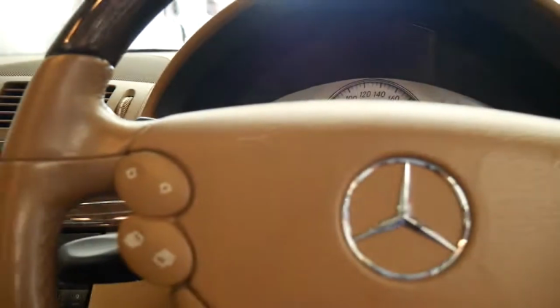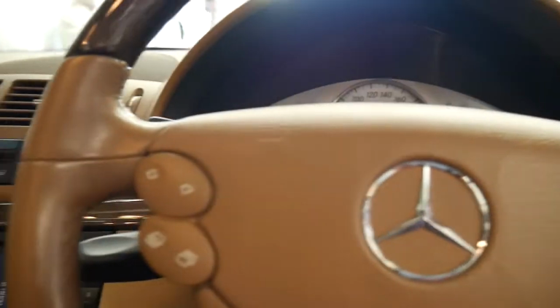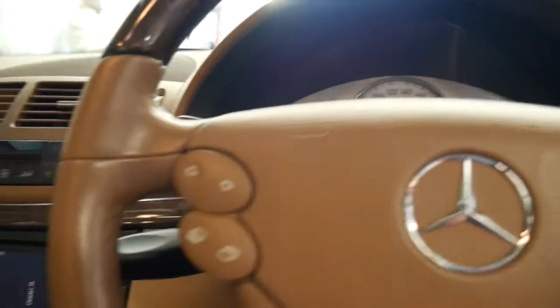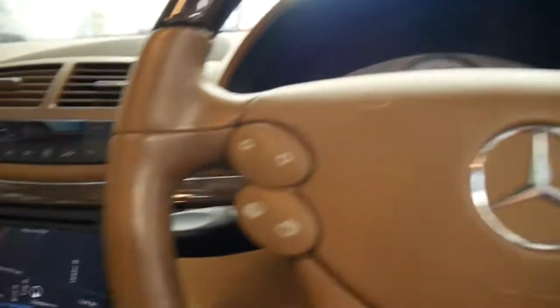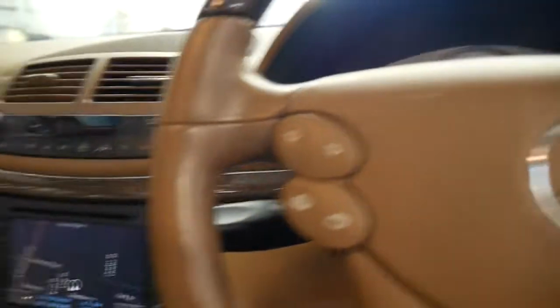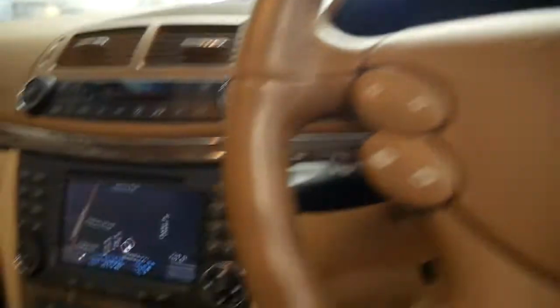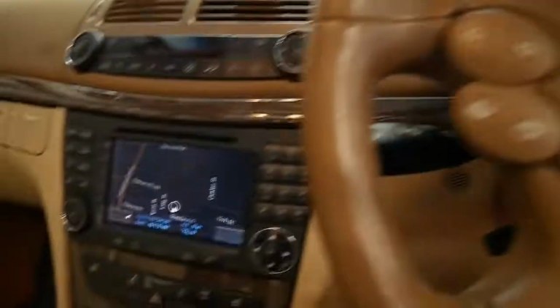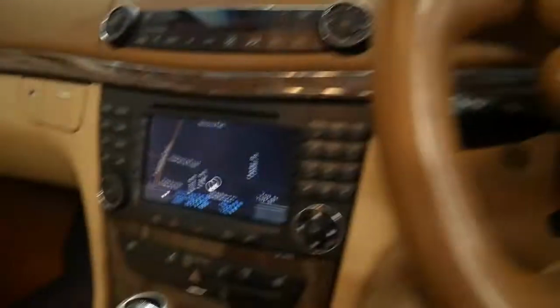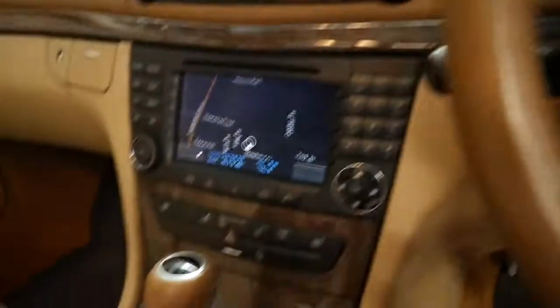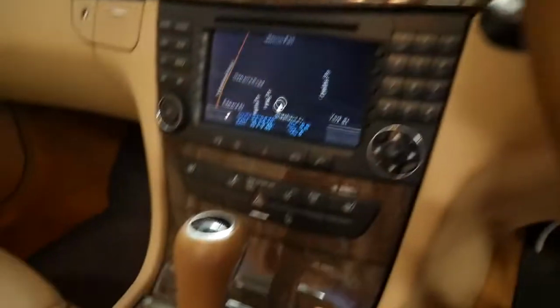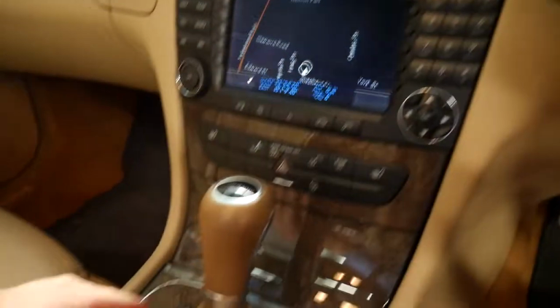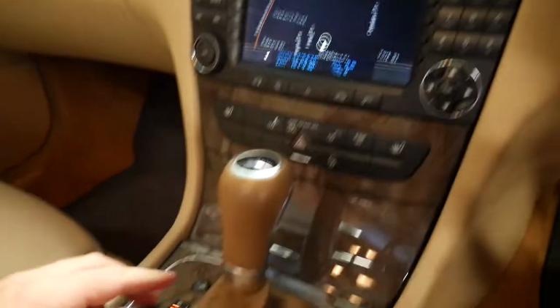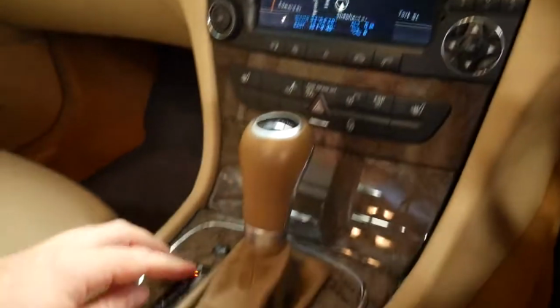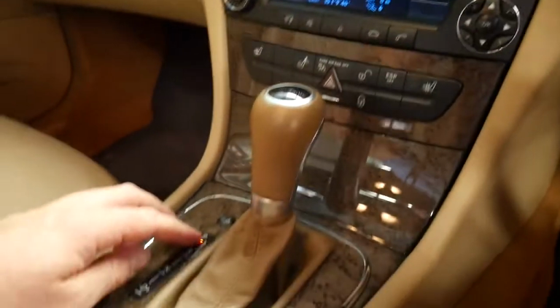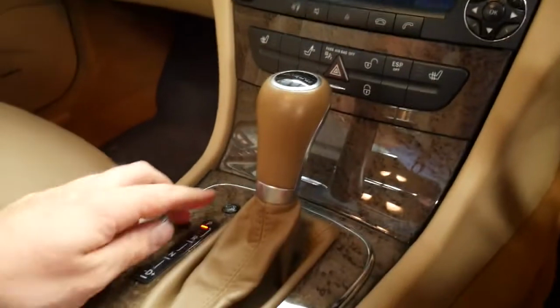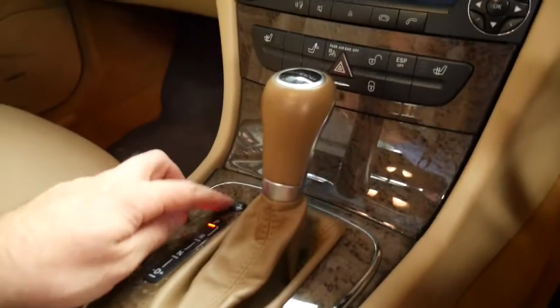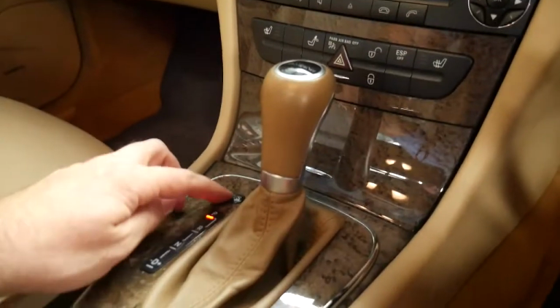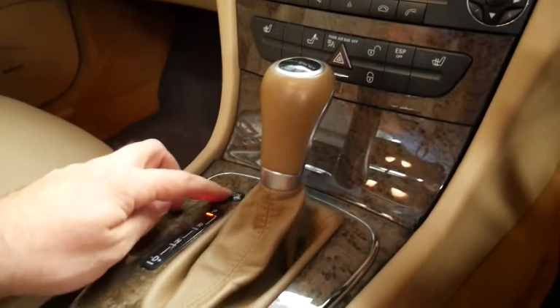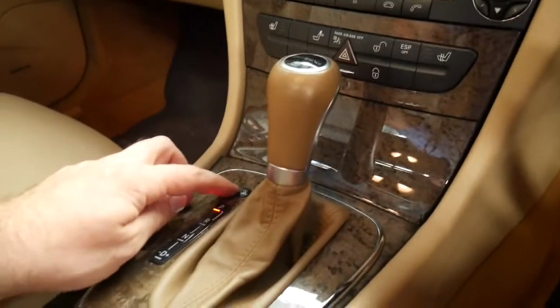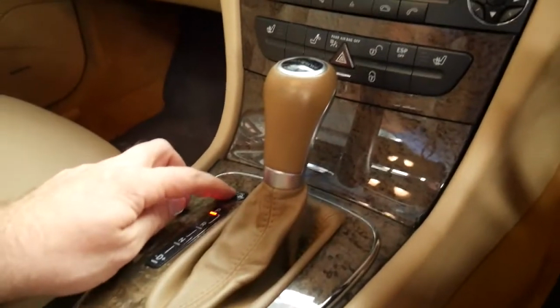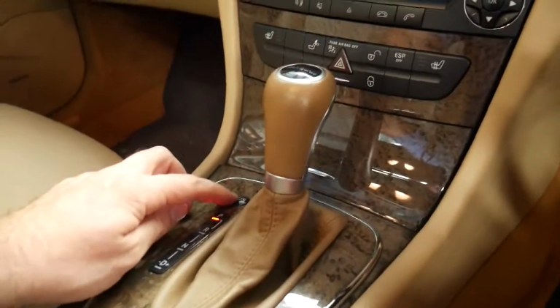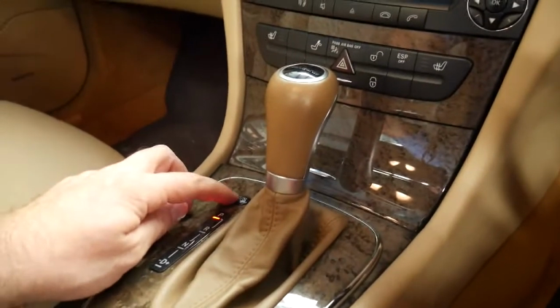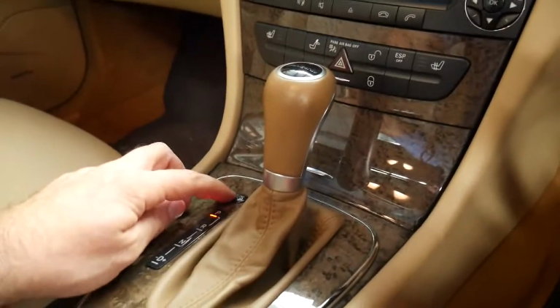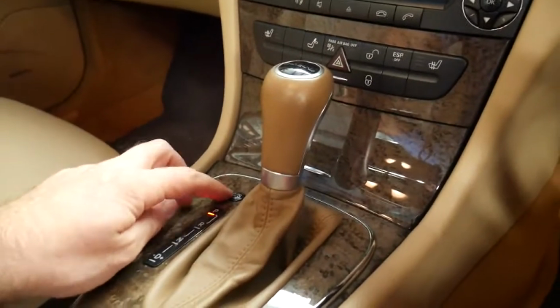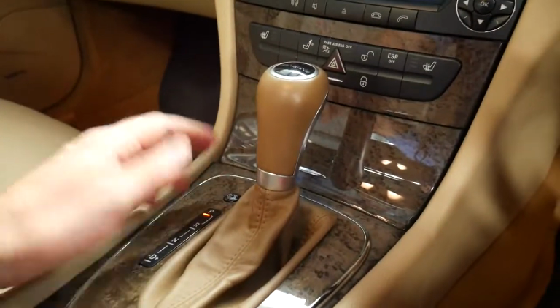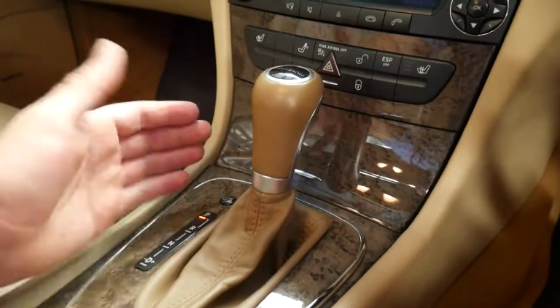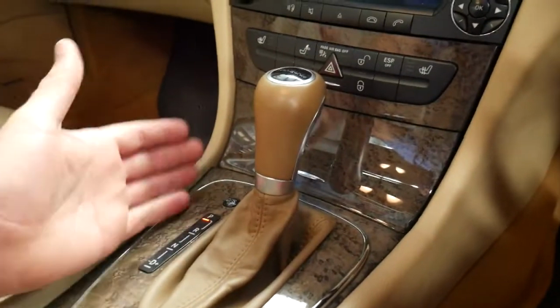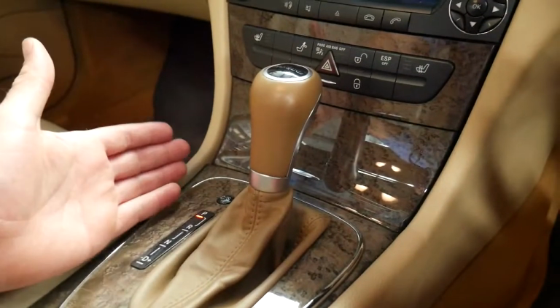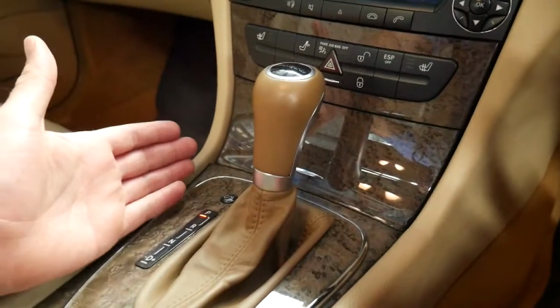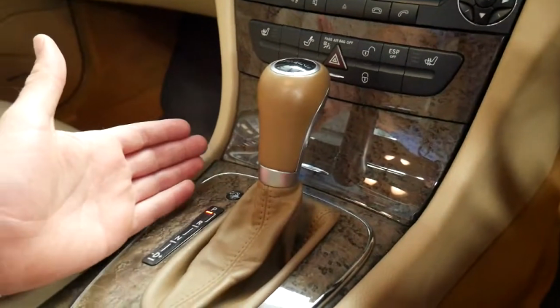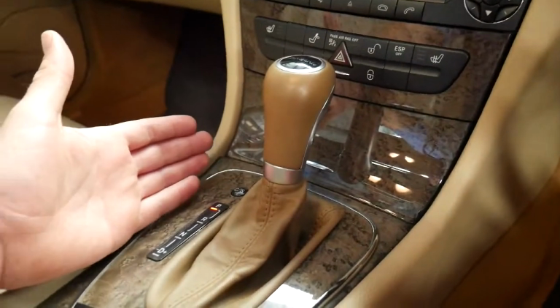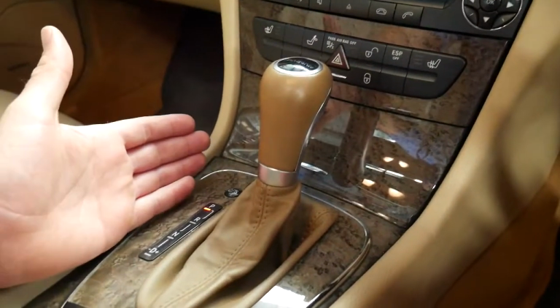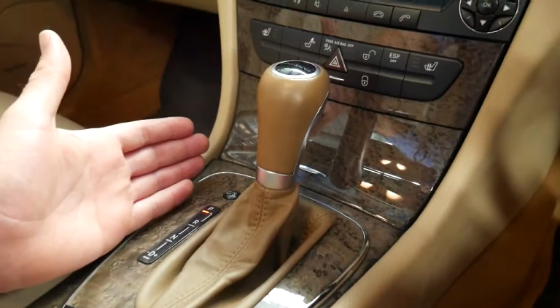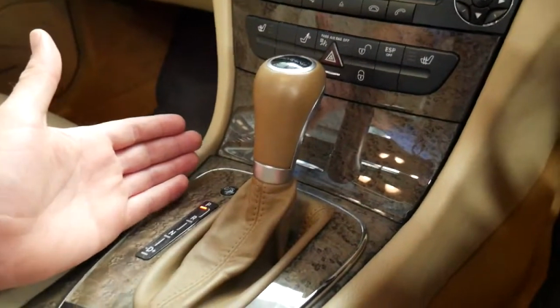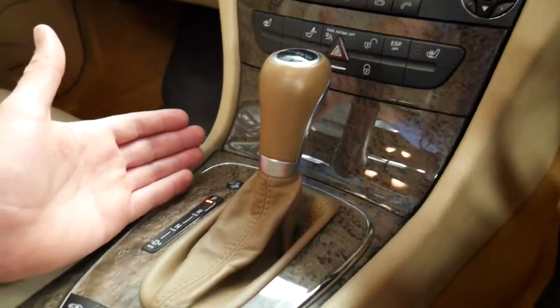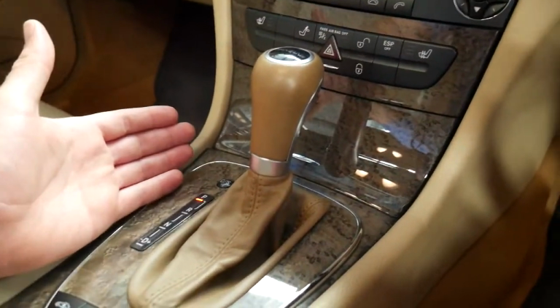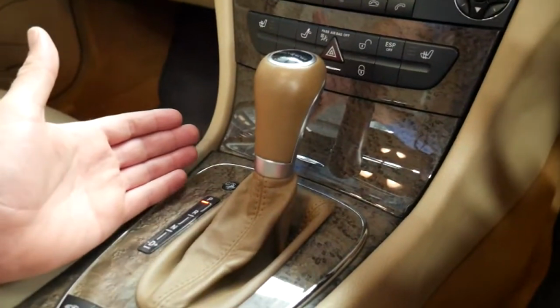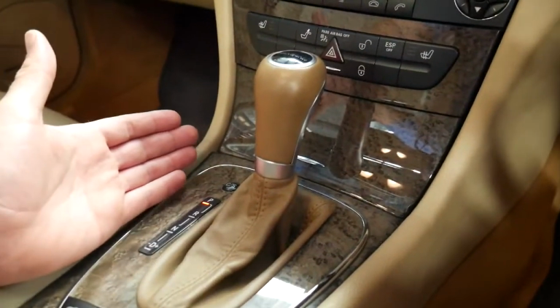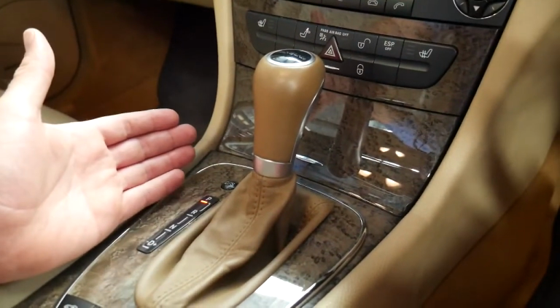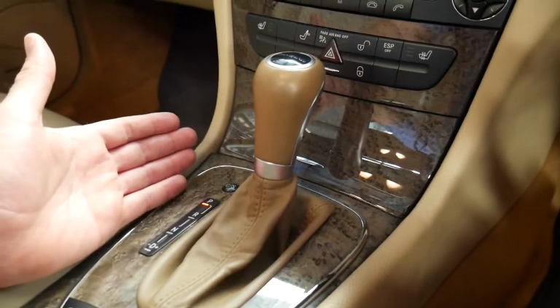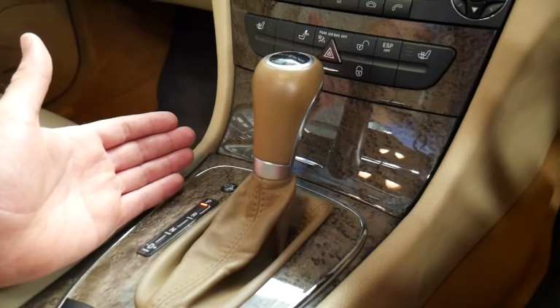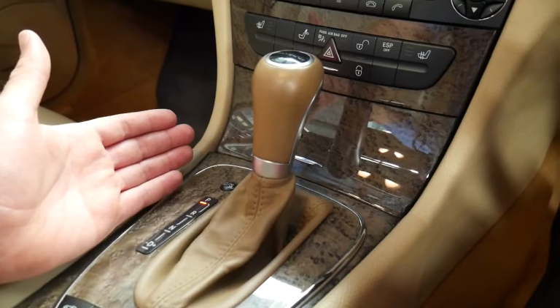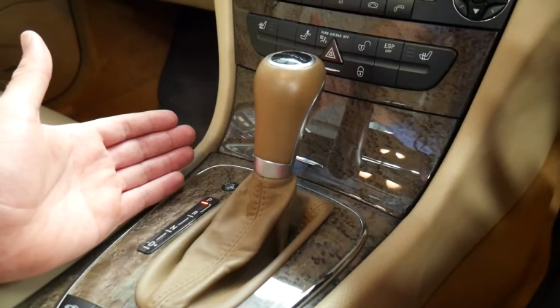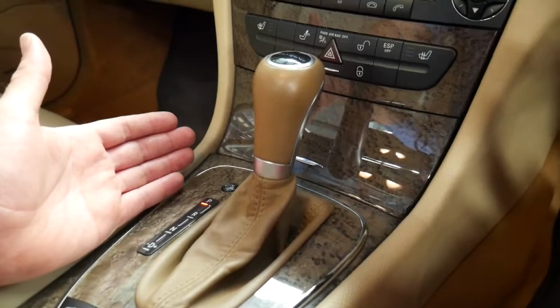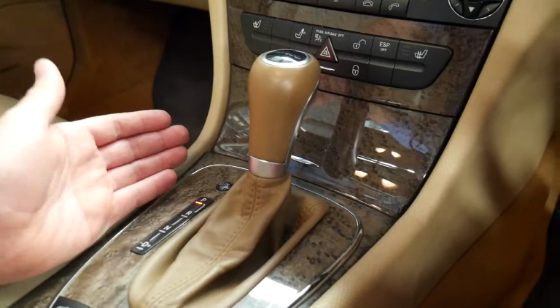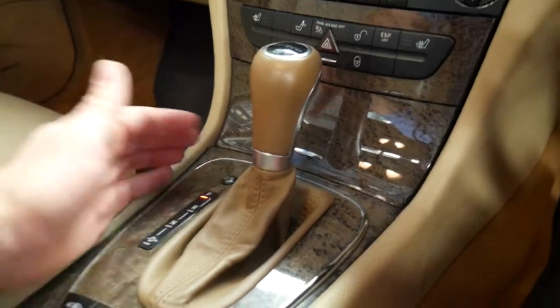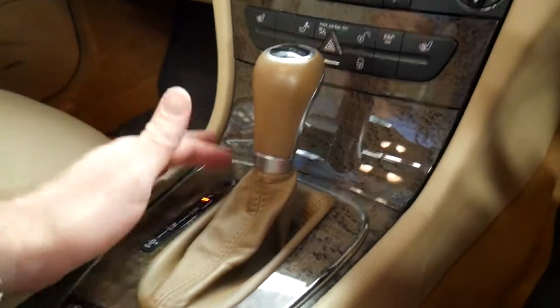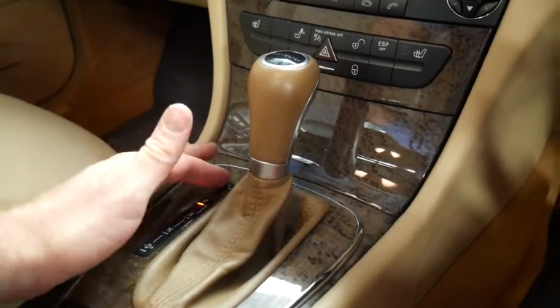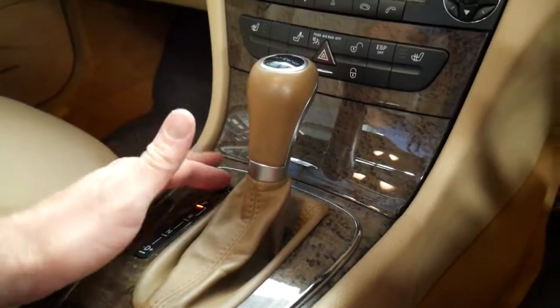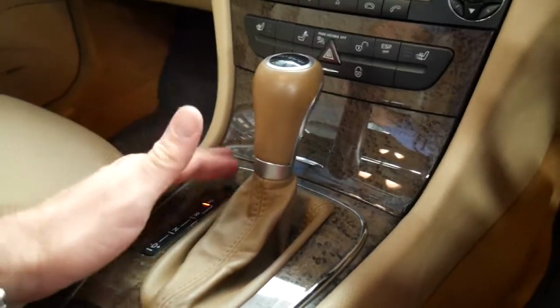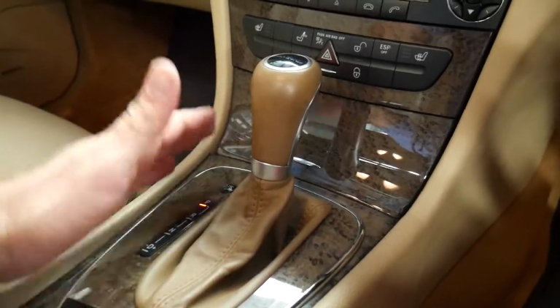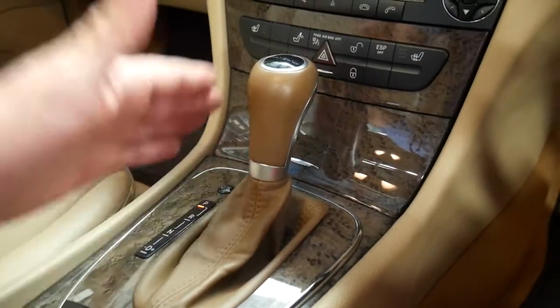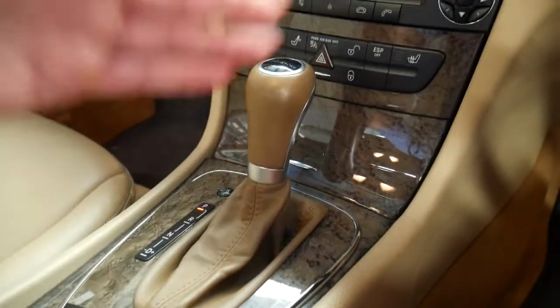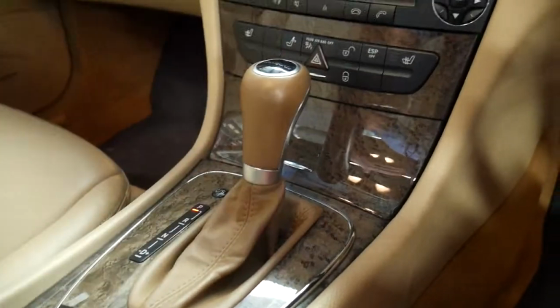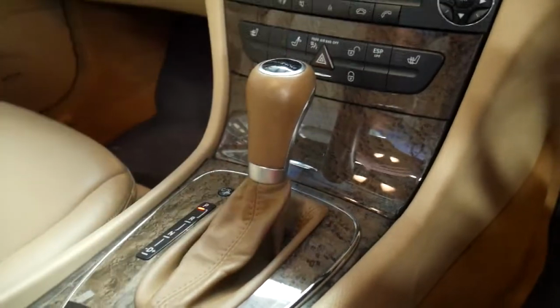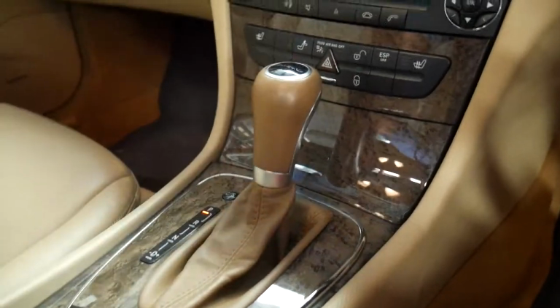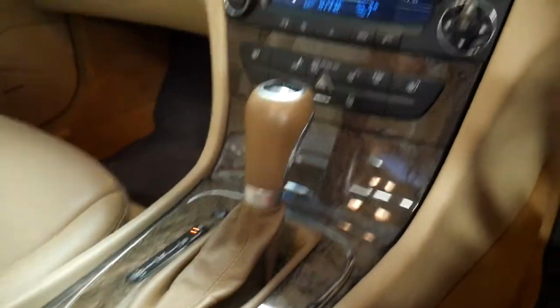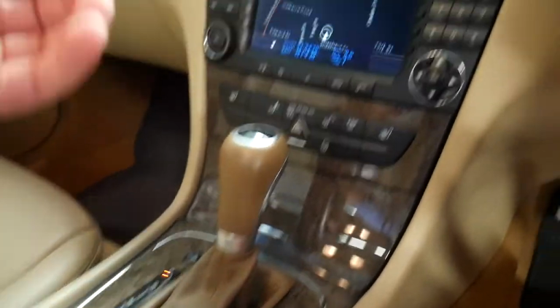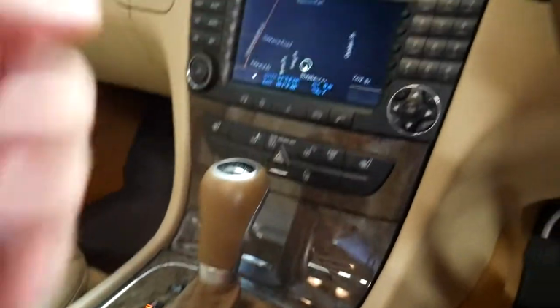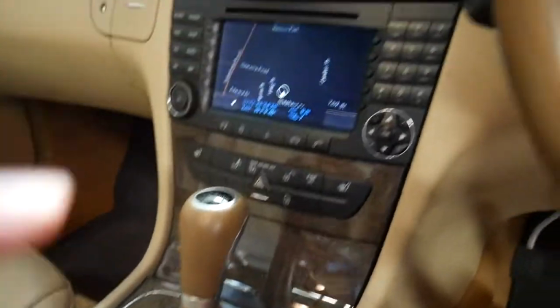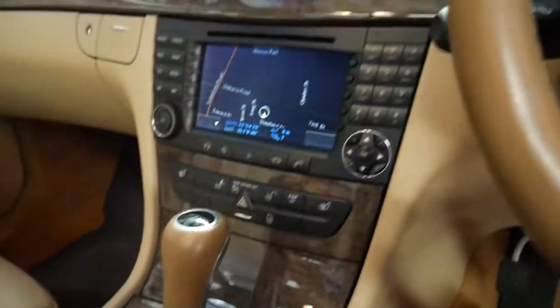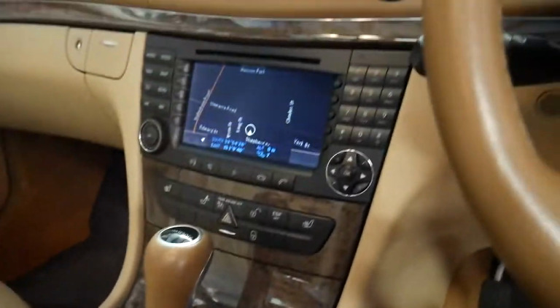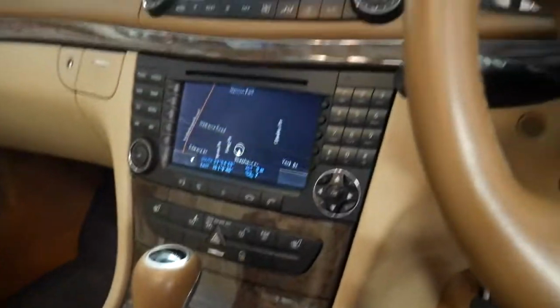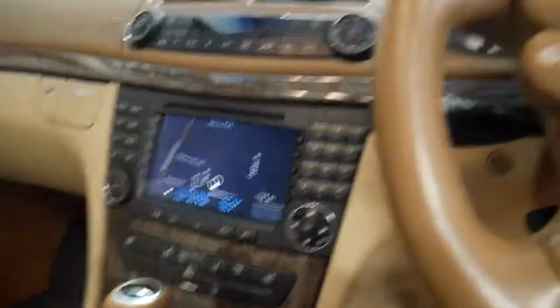You've also got comfort and sport modes down here. In sport, the car will start in first gear. In comfort, it will take off in second gear.